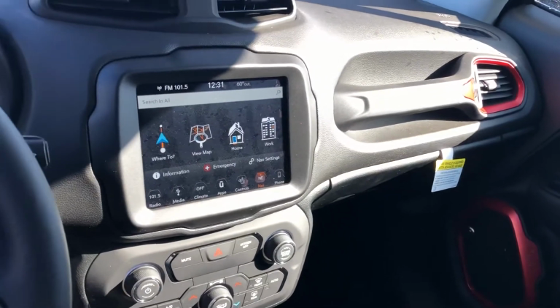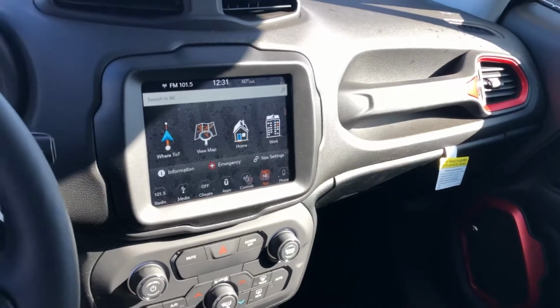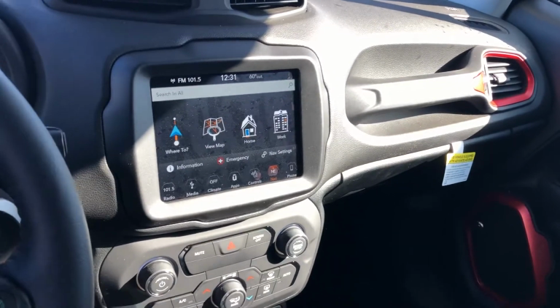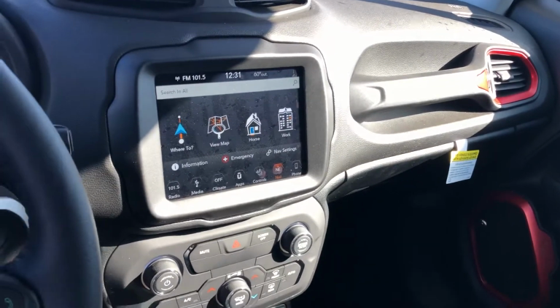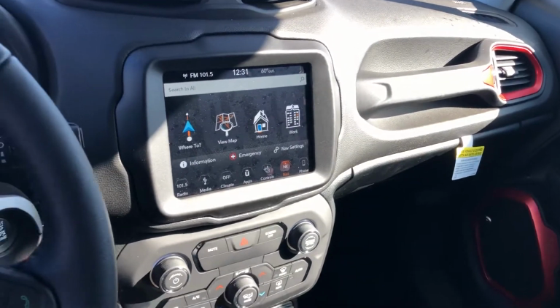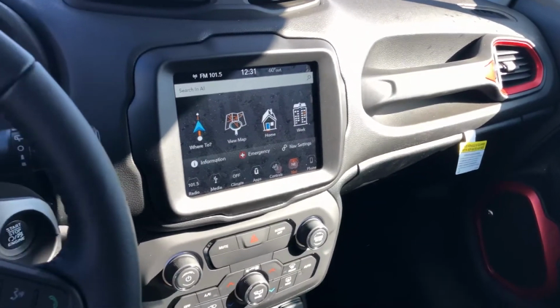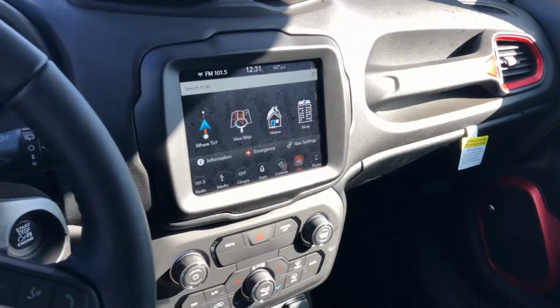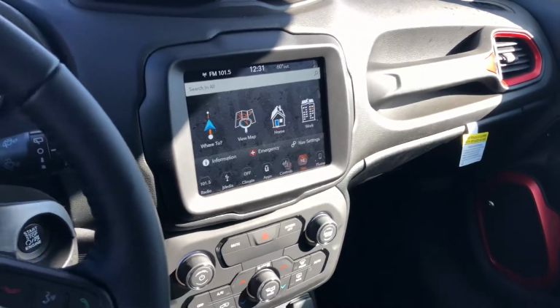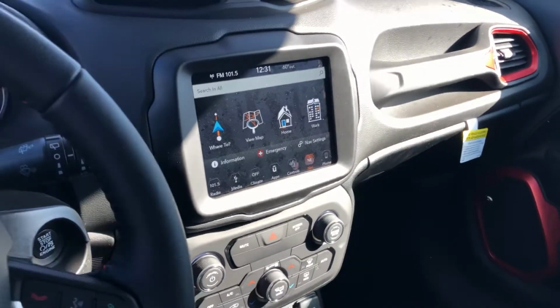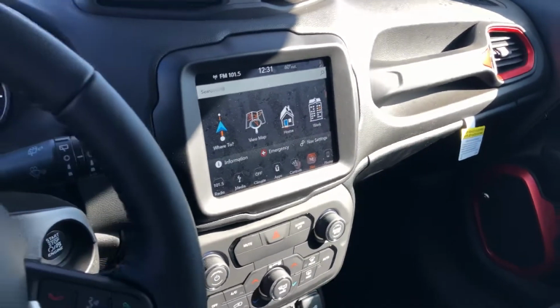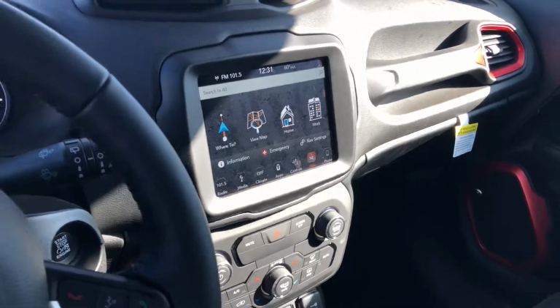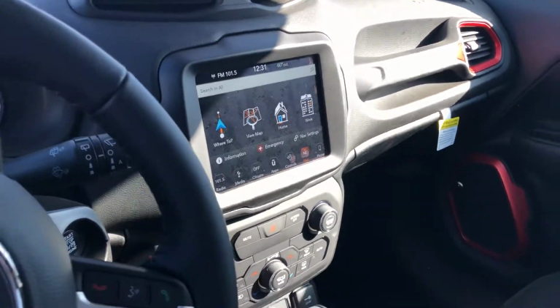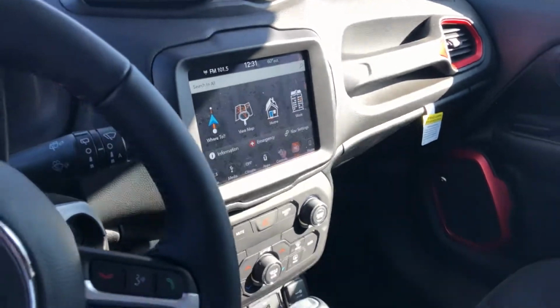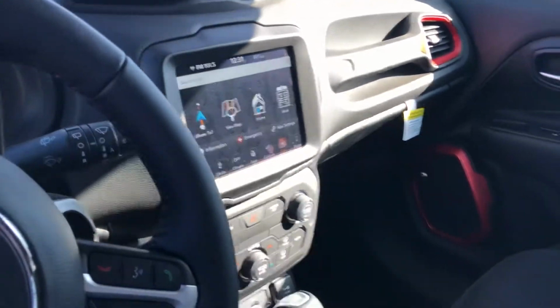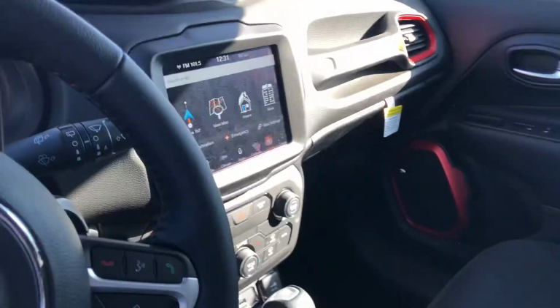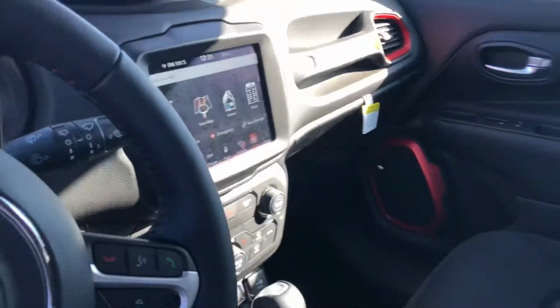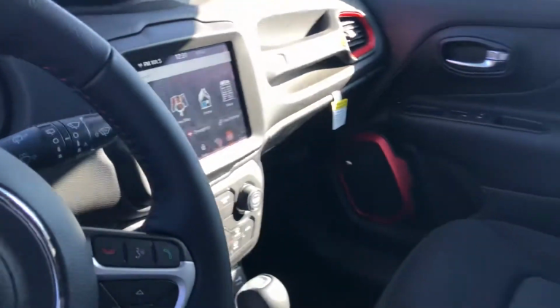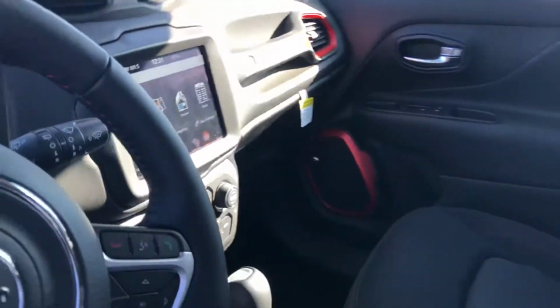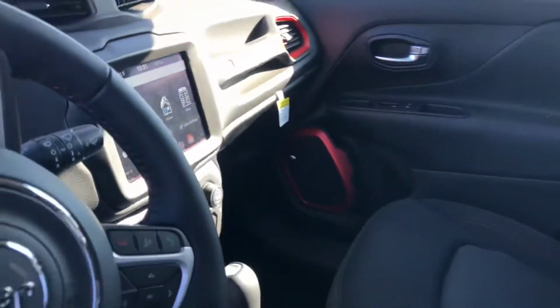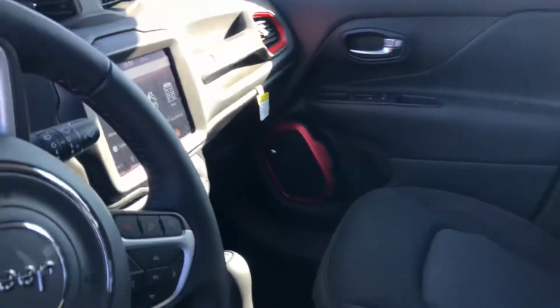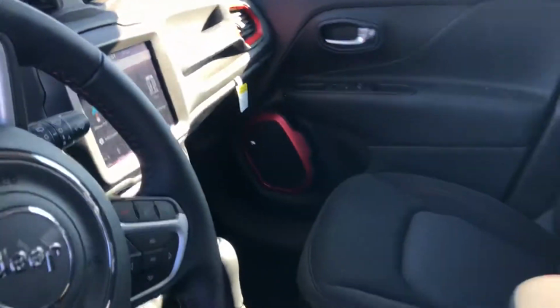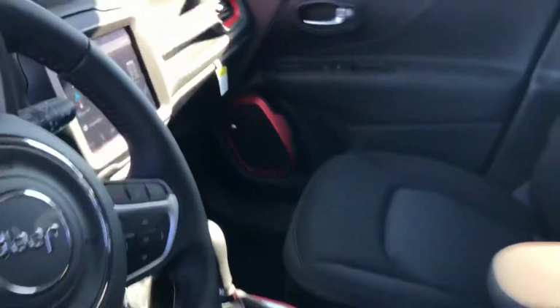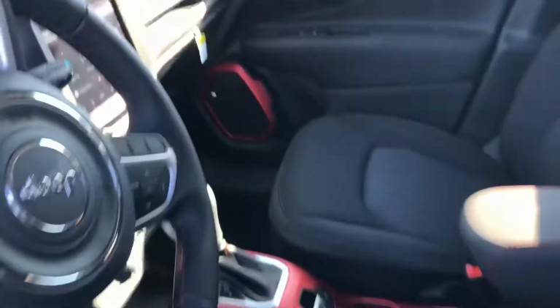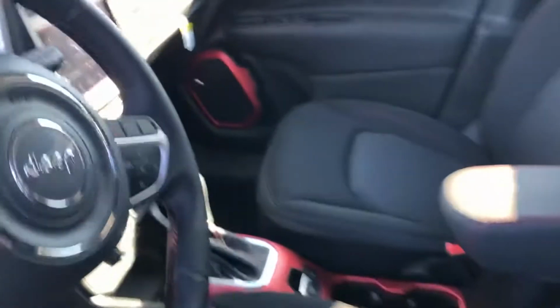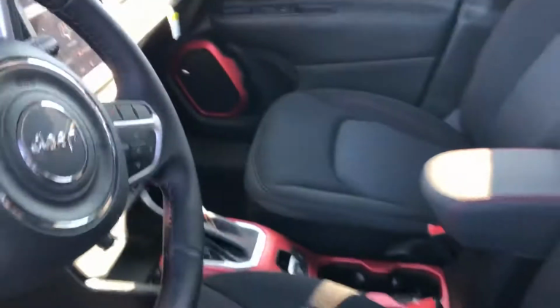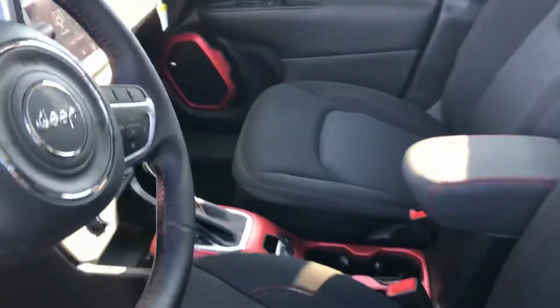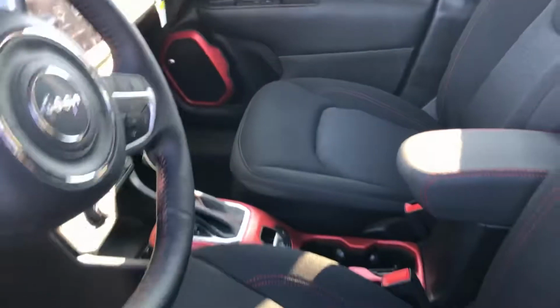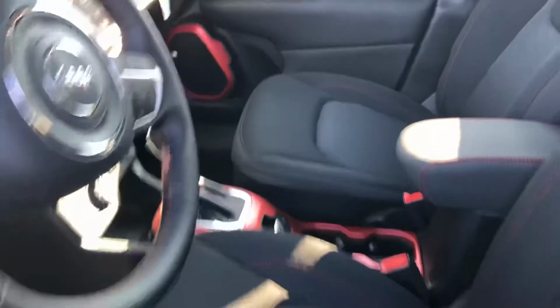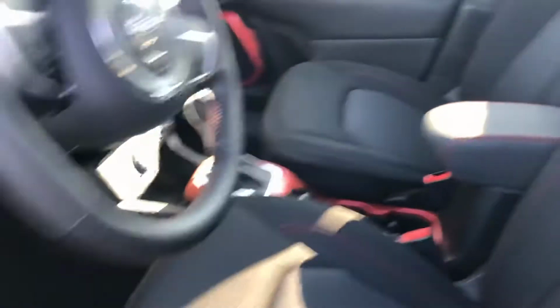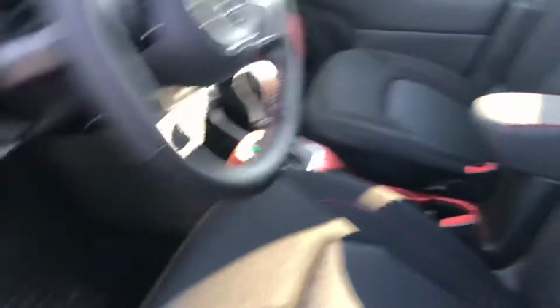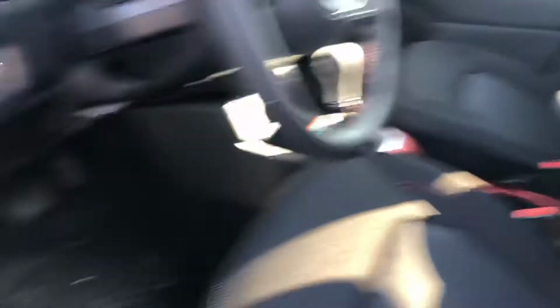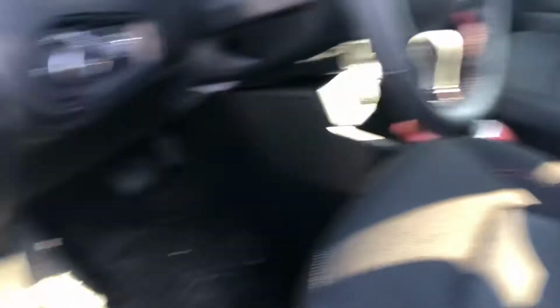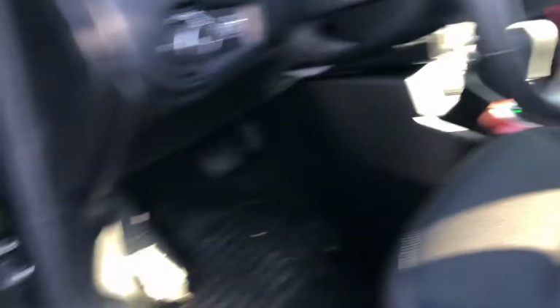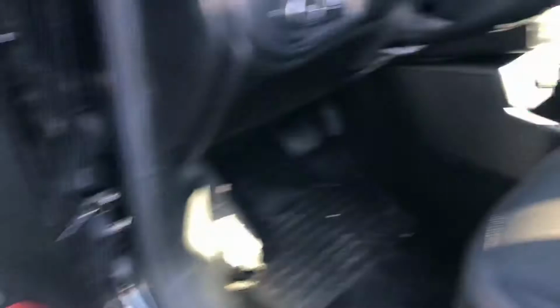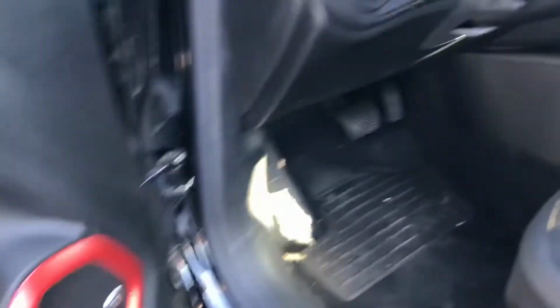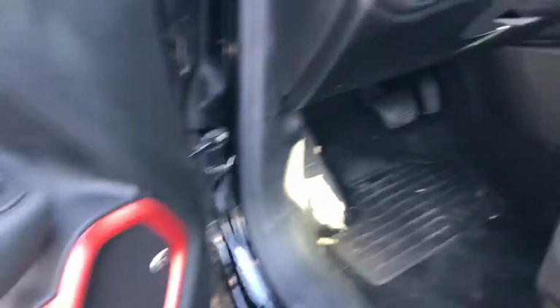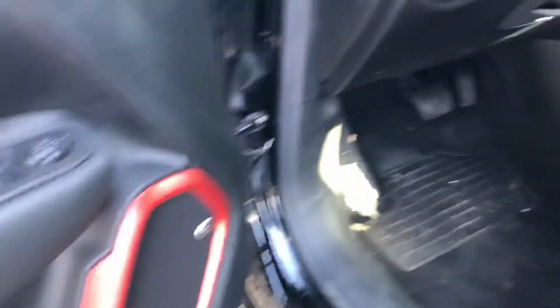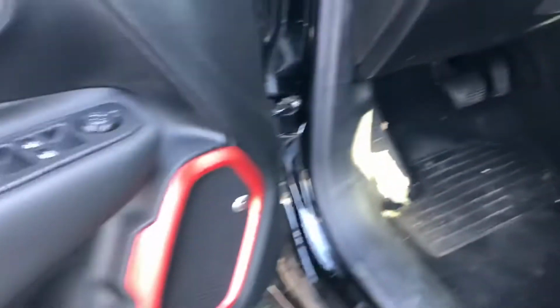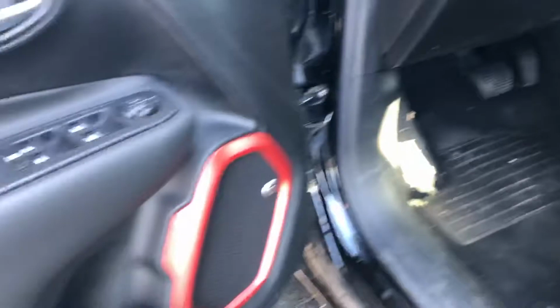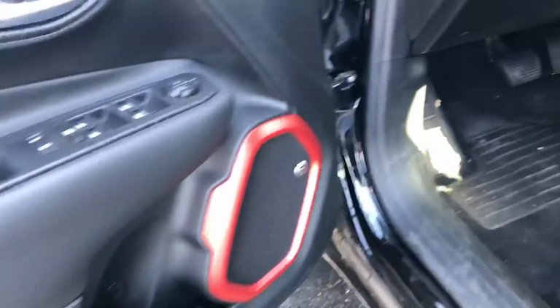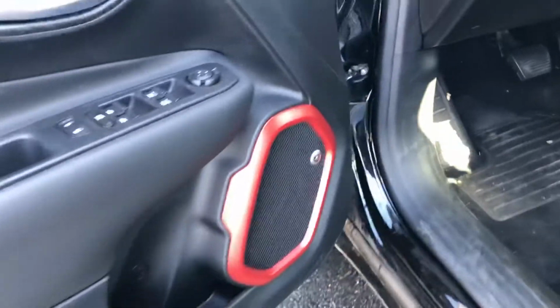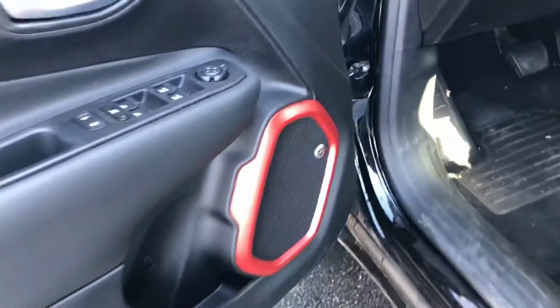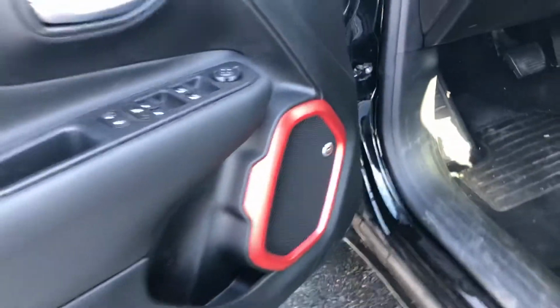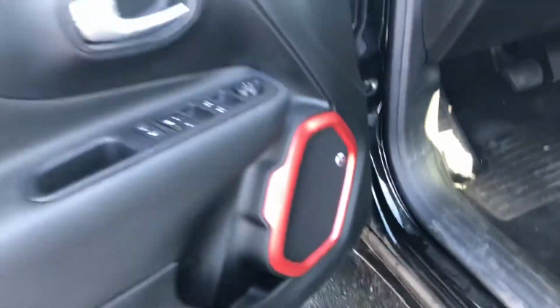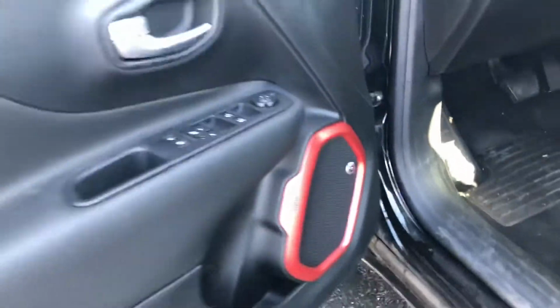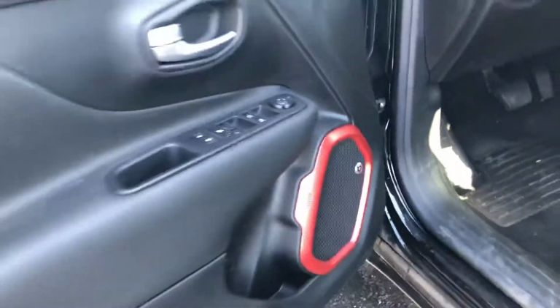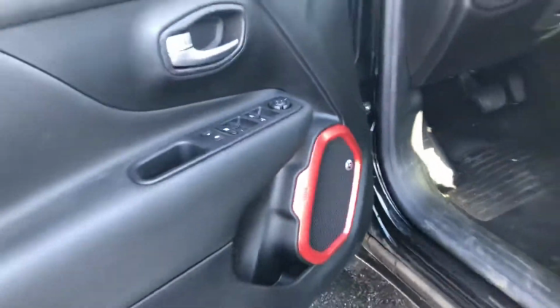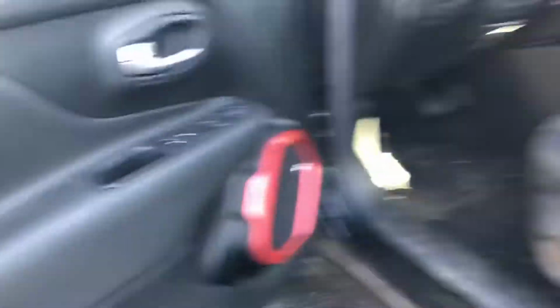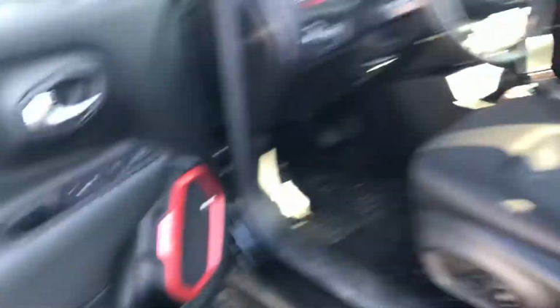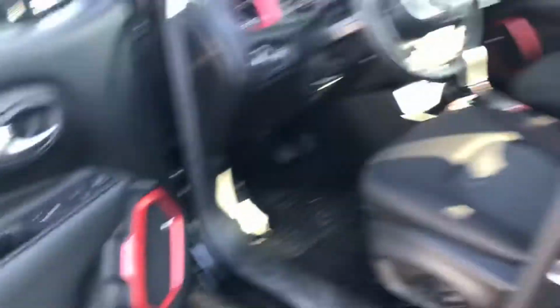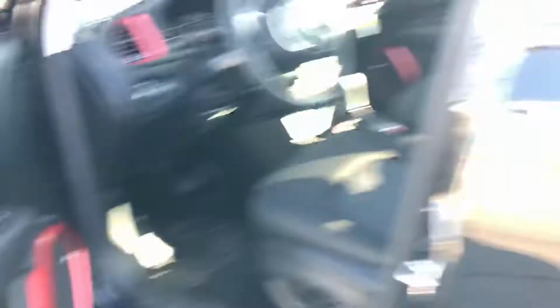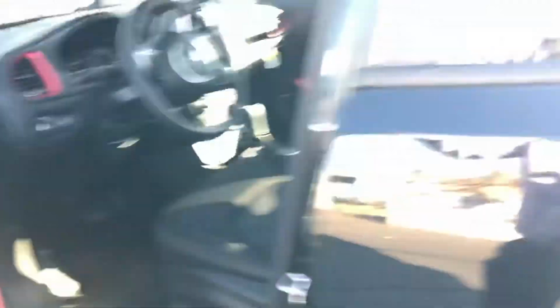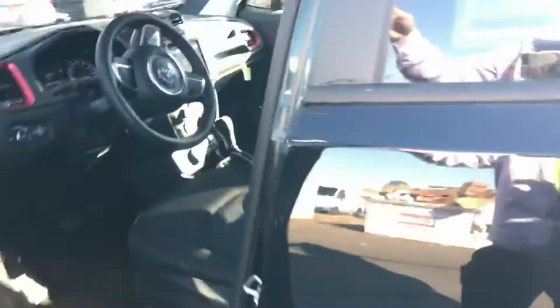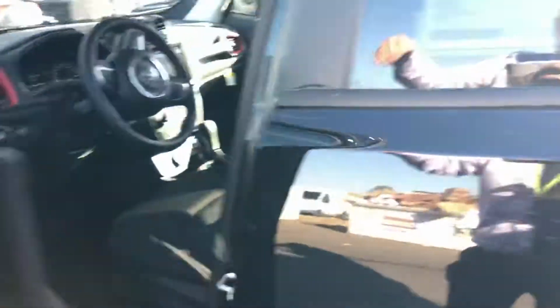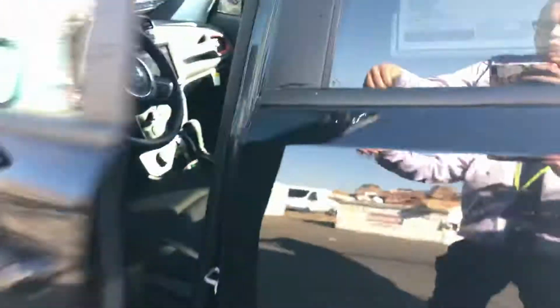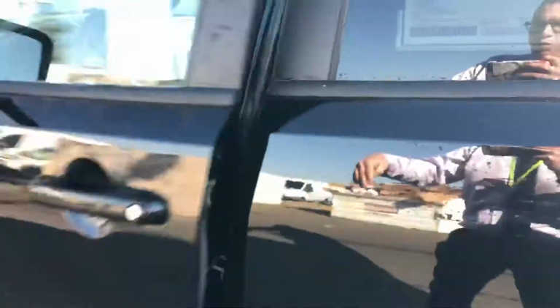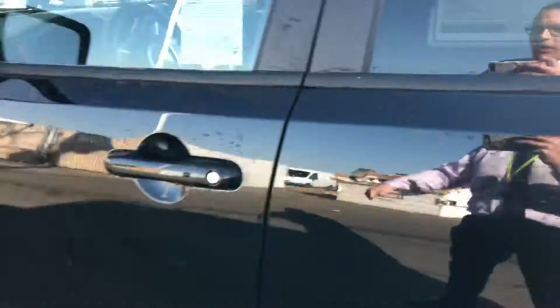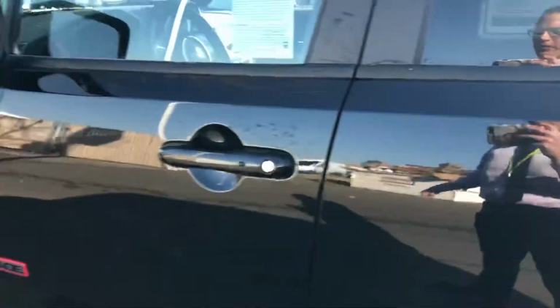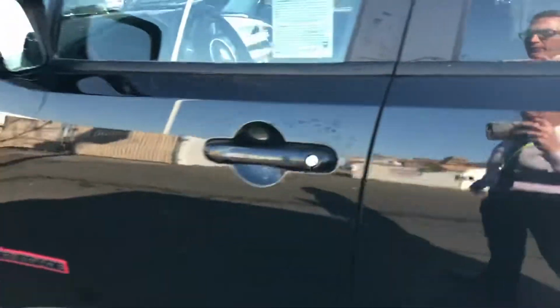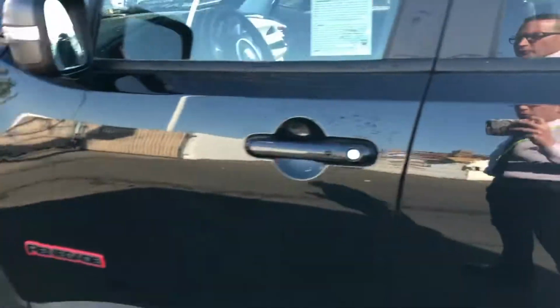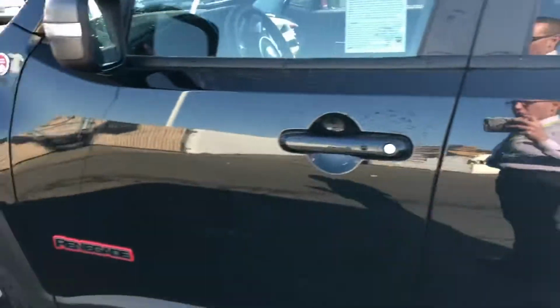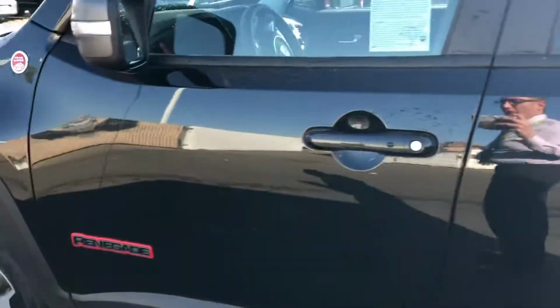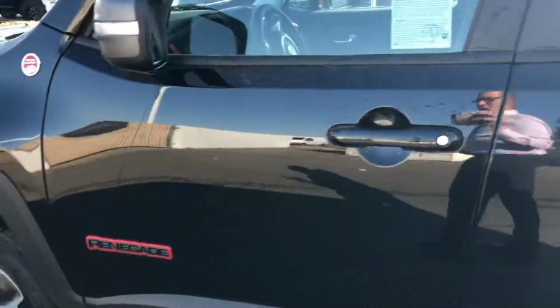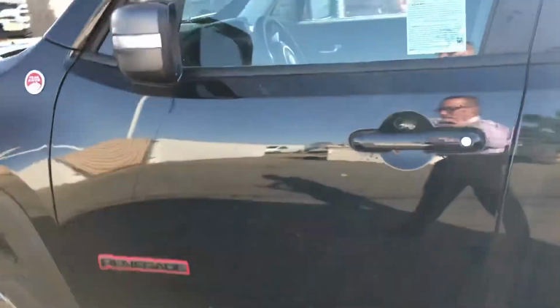Heated seat, heated steering wheel, beautiful red accents, and Beats premium audio. It's a wonderful Trailhawk.